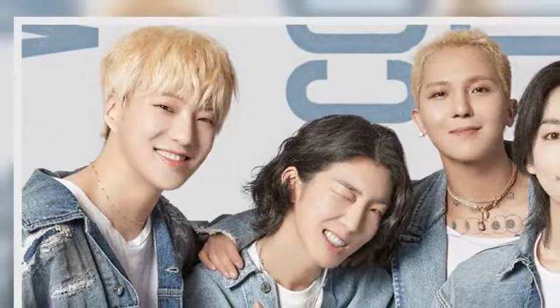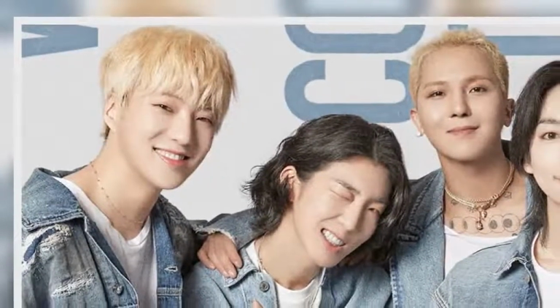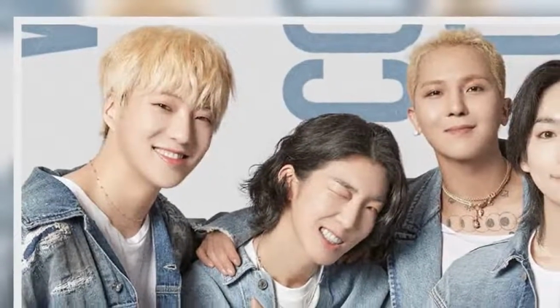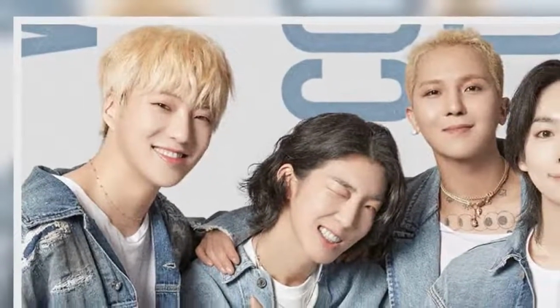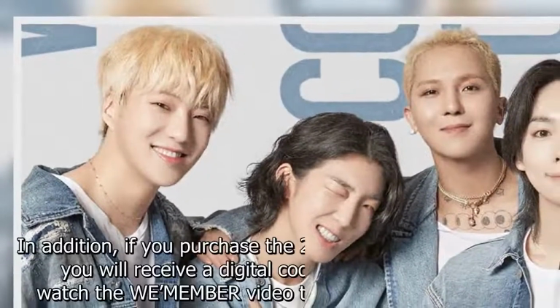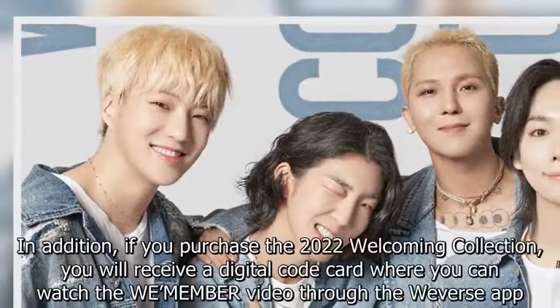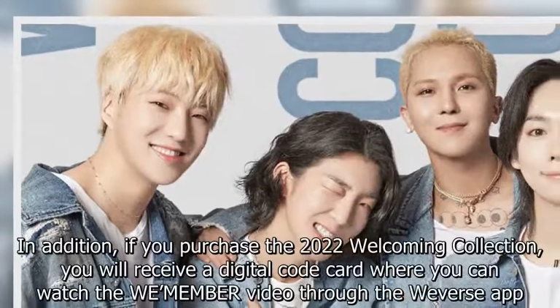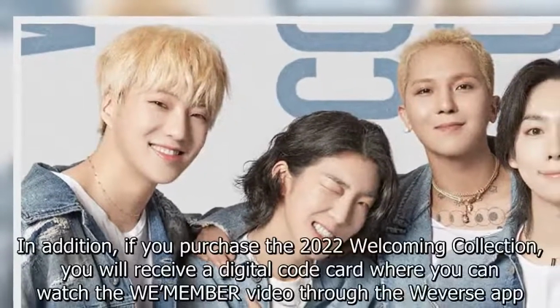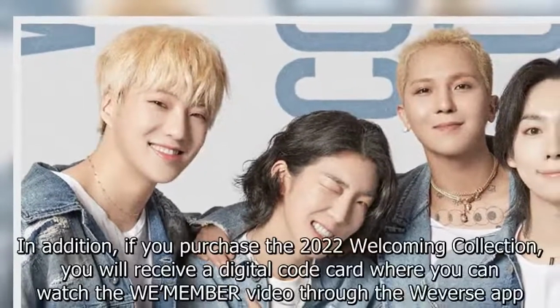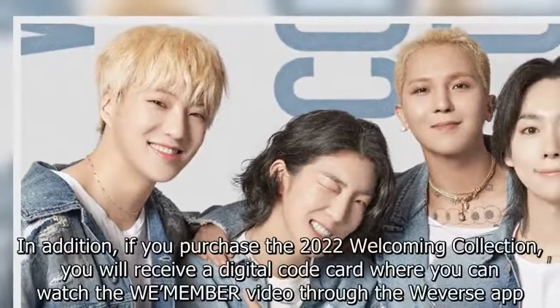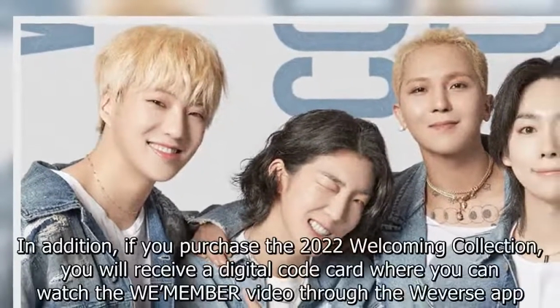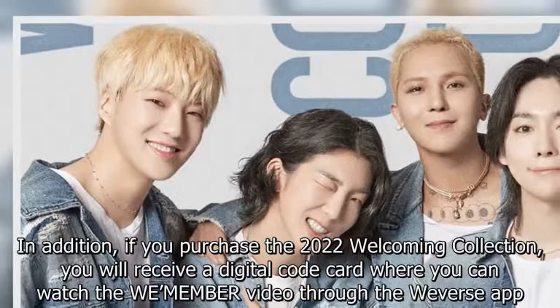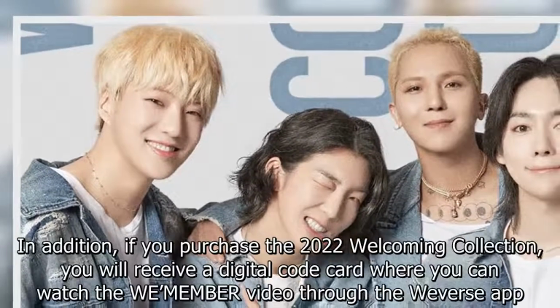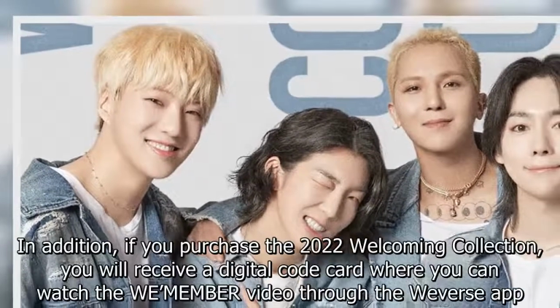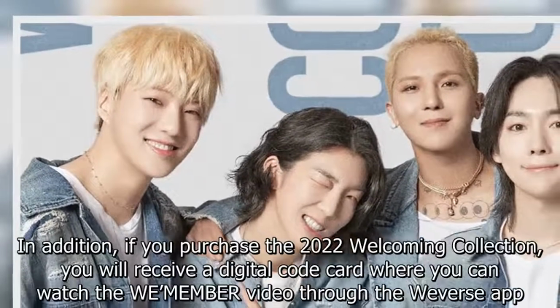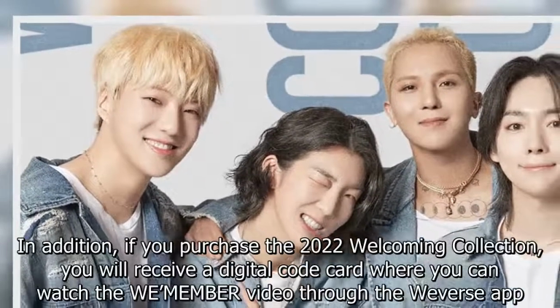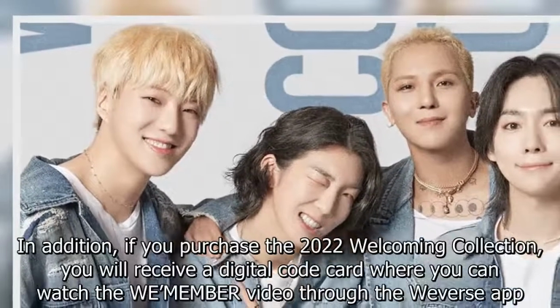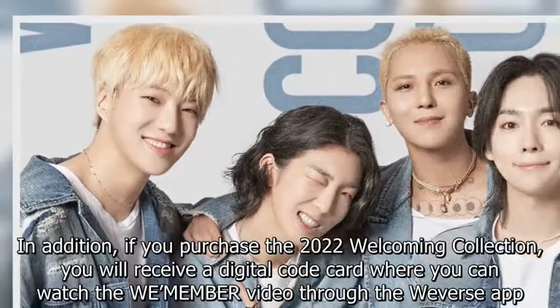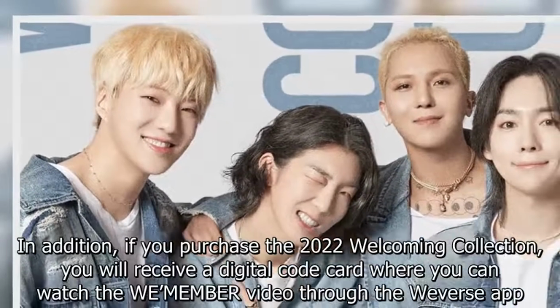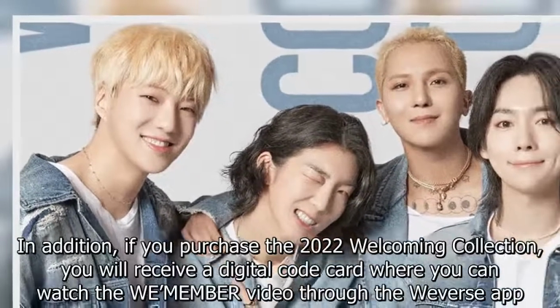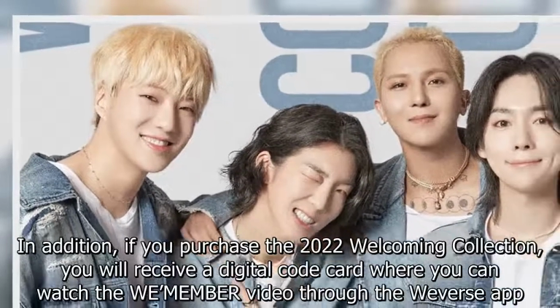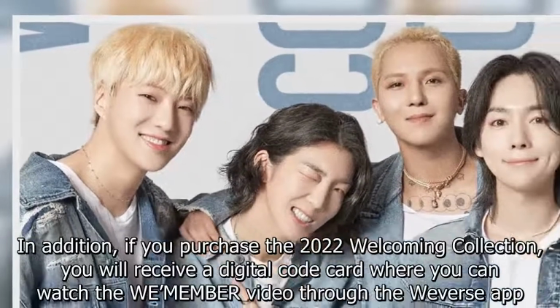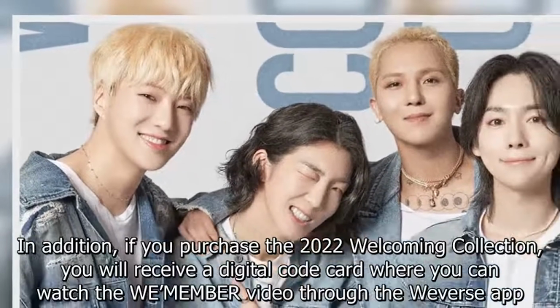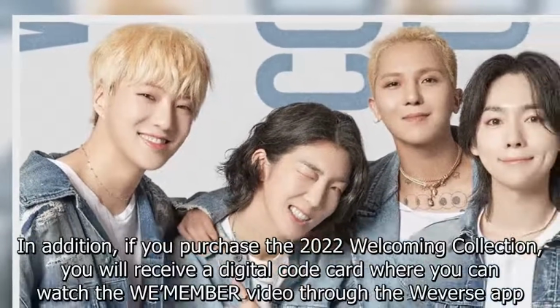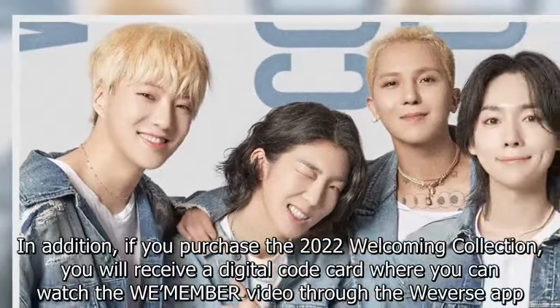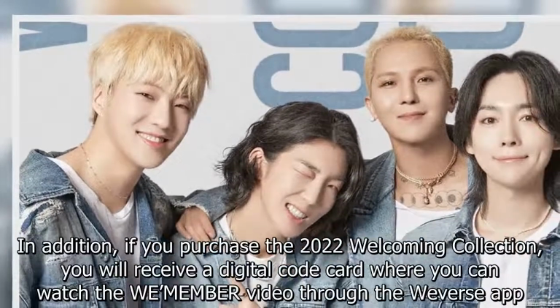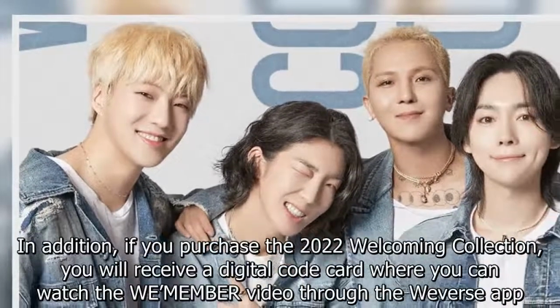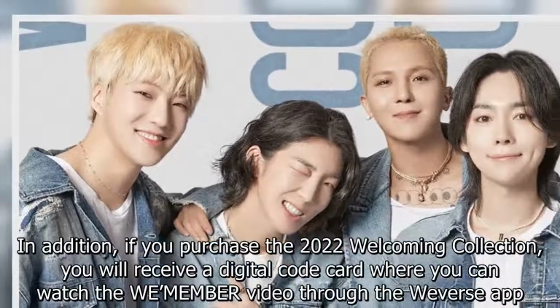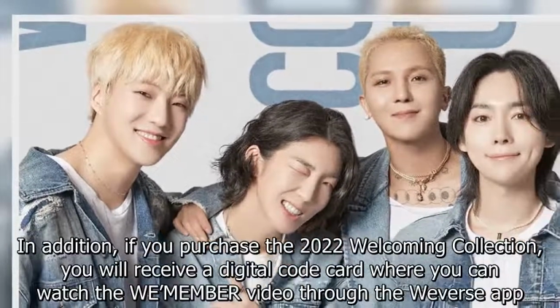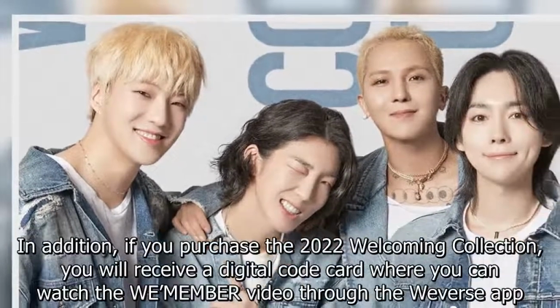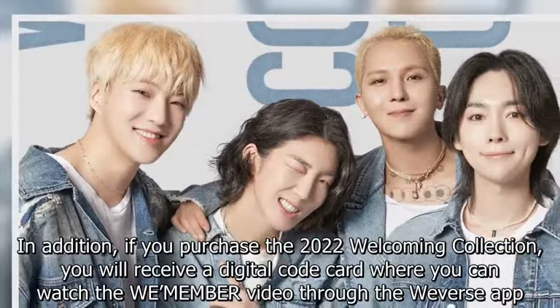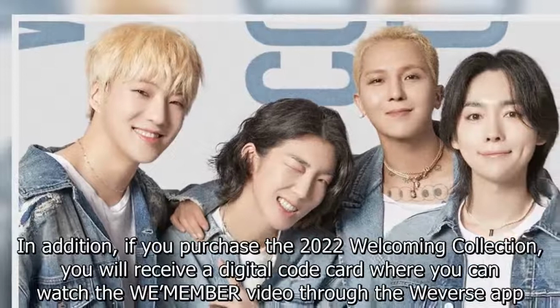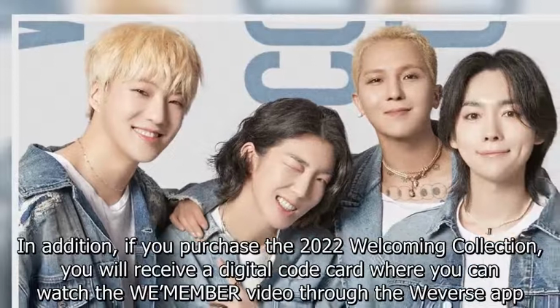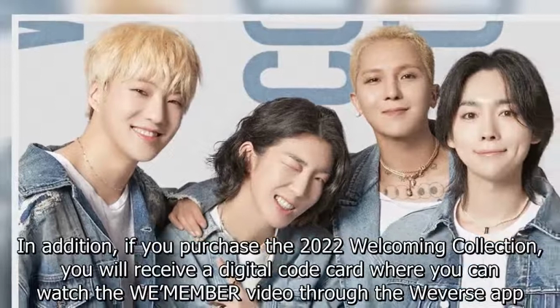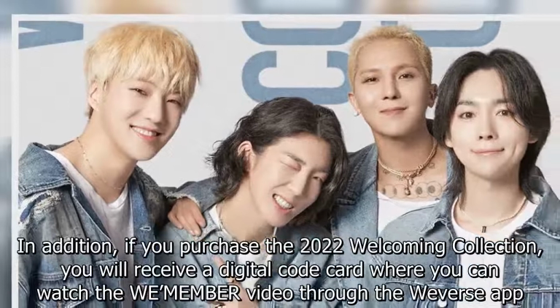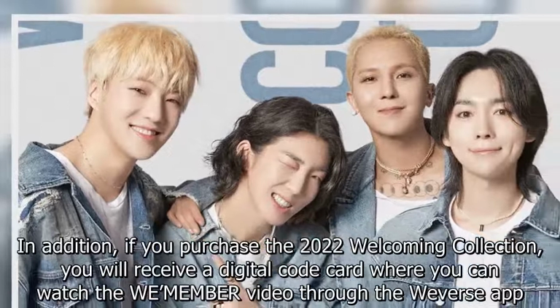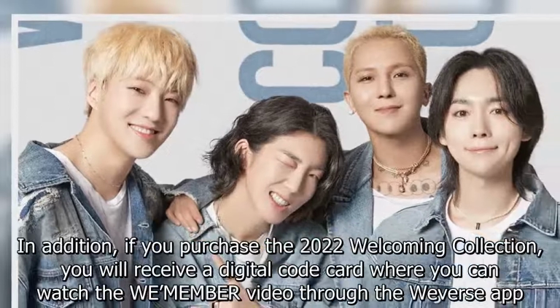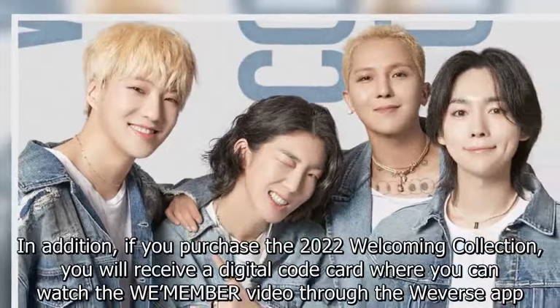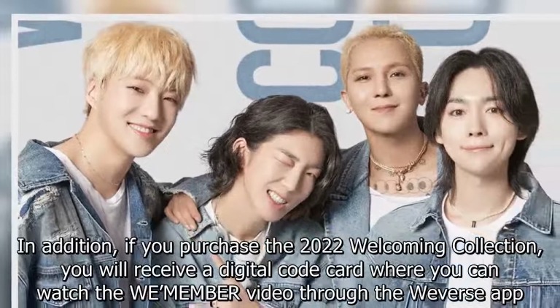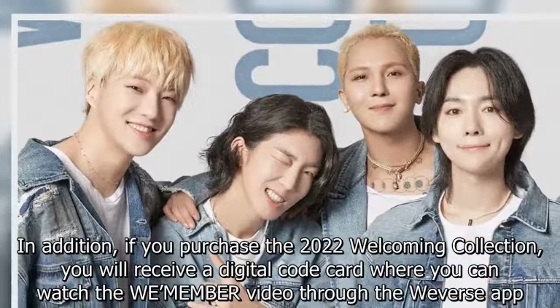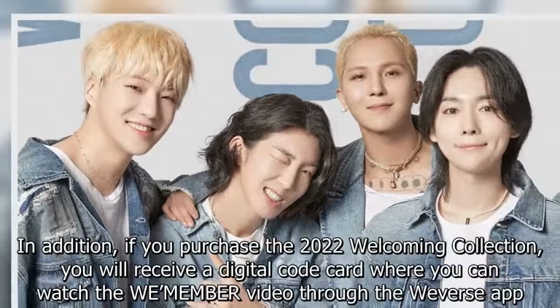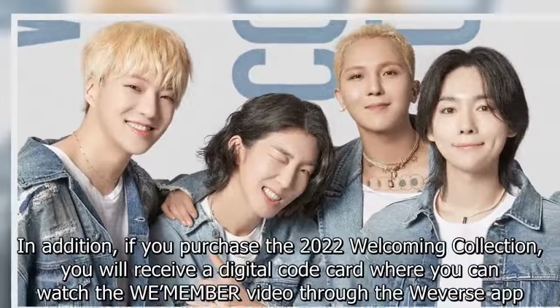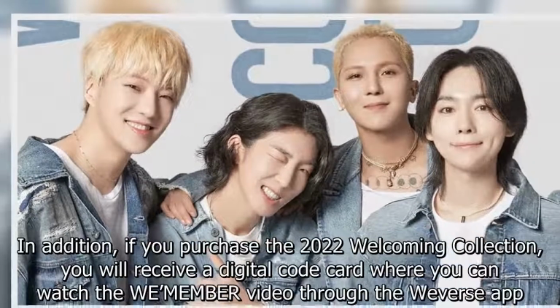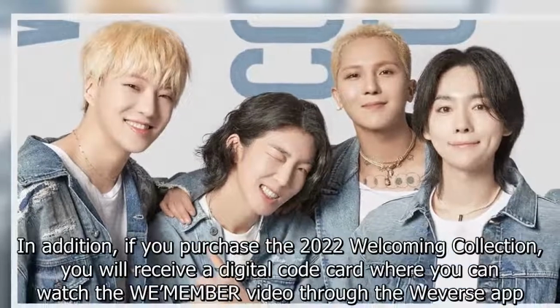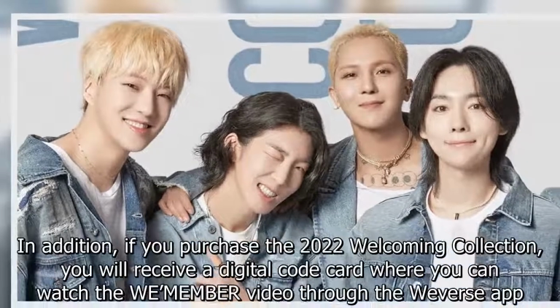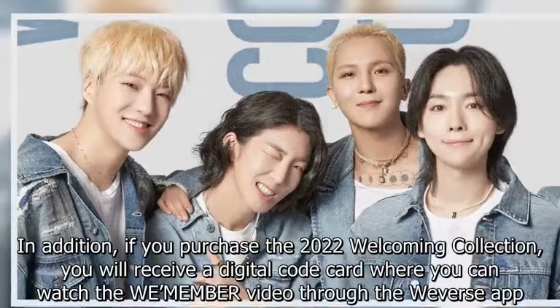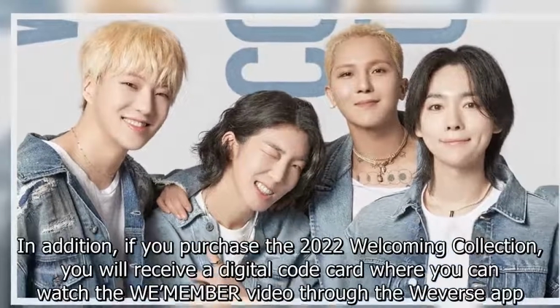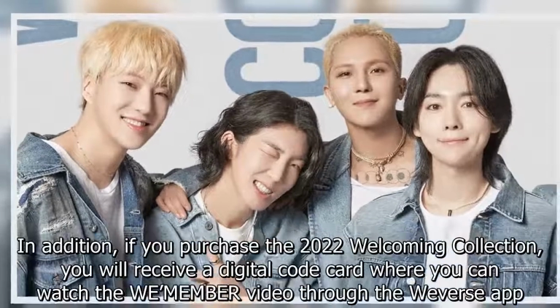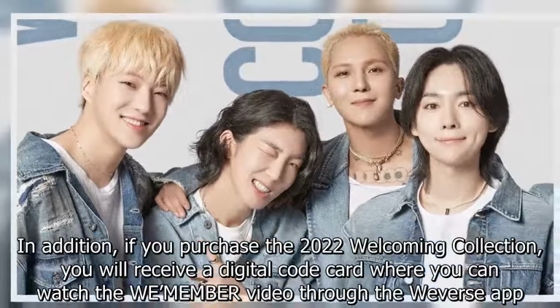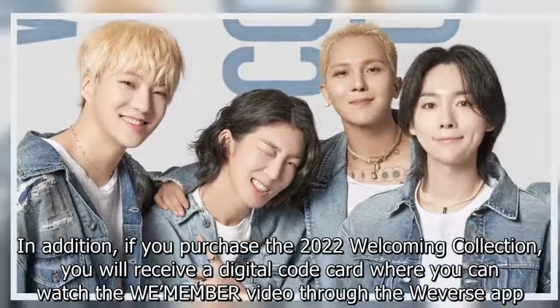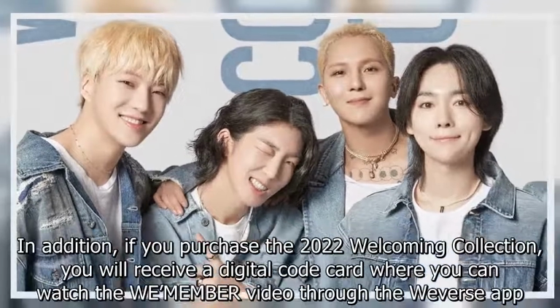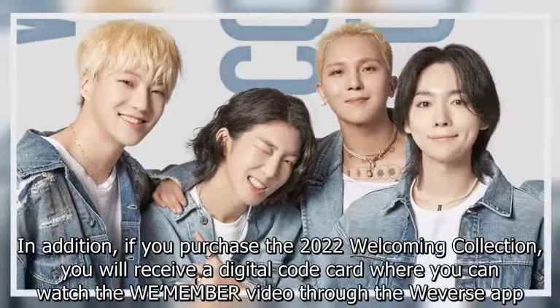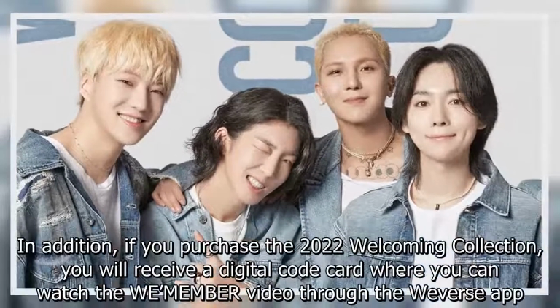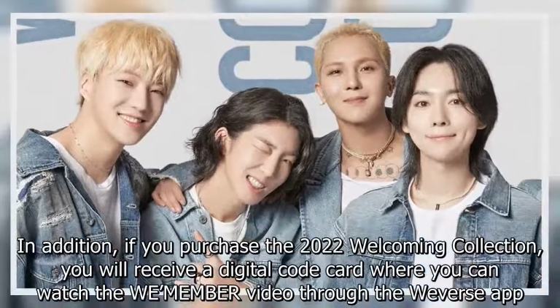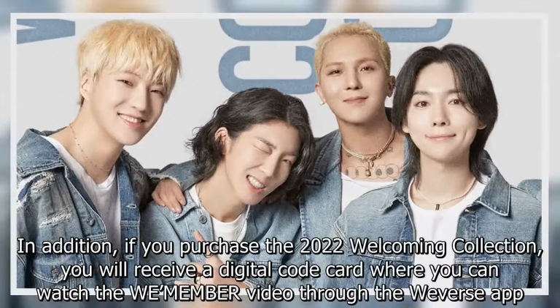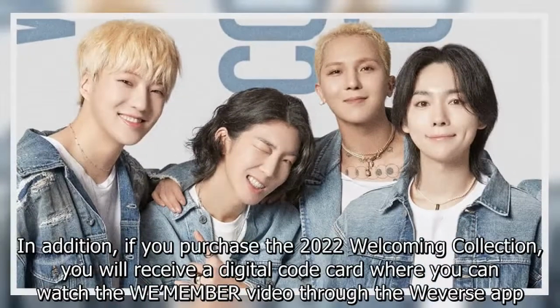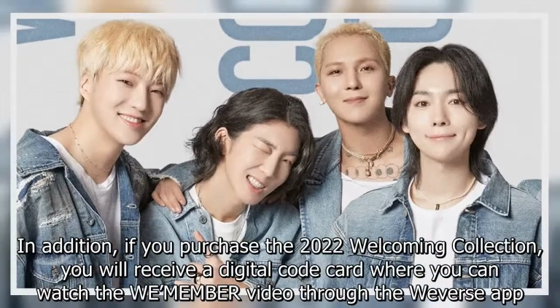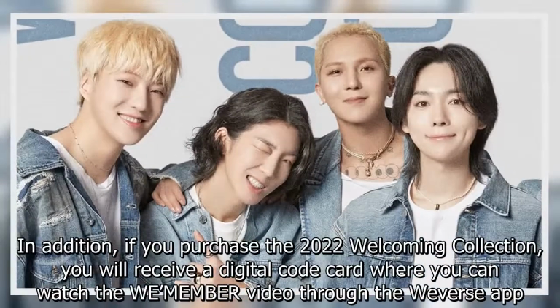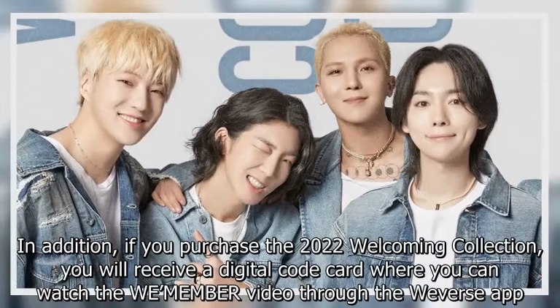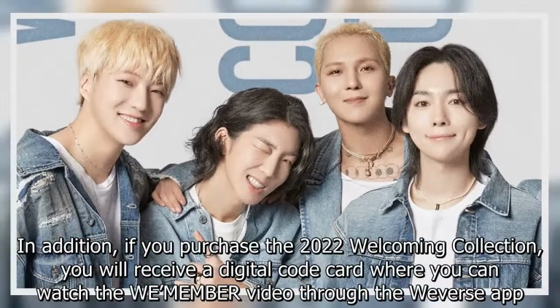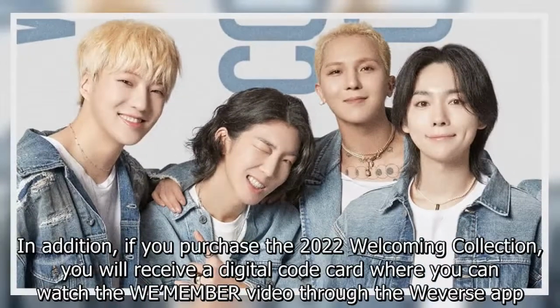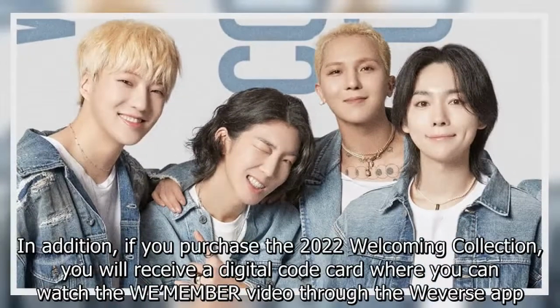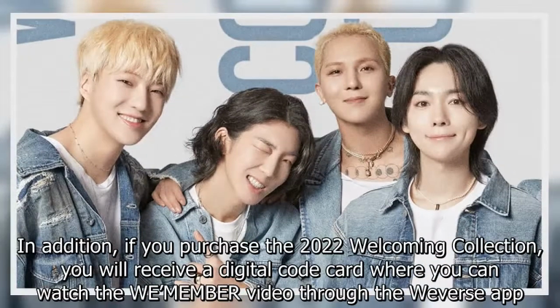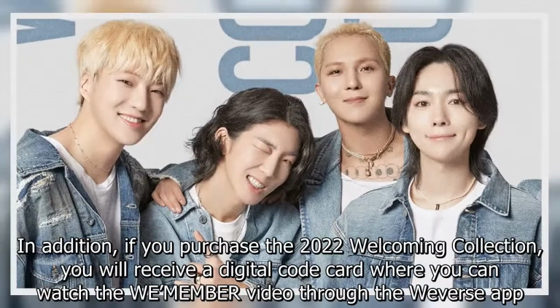In addition, if you purchase the 2022 Welcoming Collection, you will receive a digital code card where you can watch the welcoming video through the Weverse app.